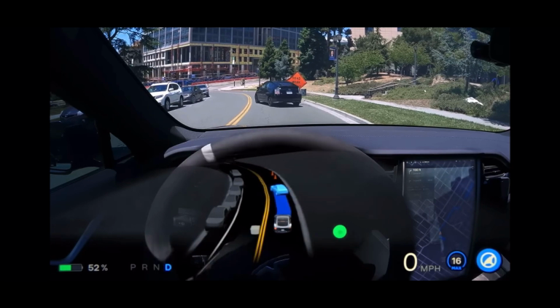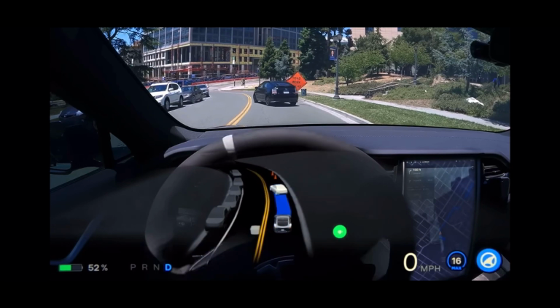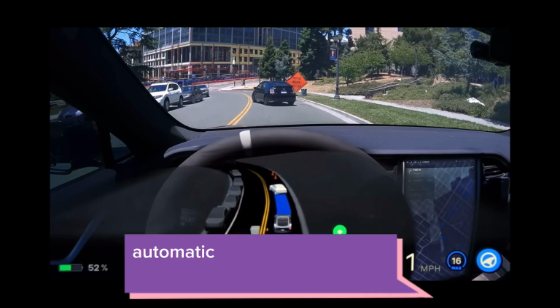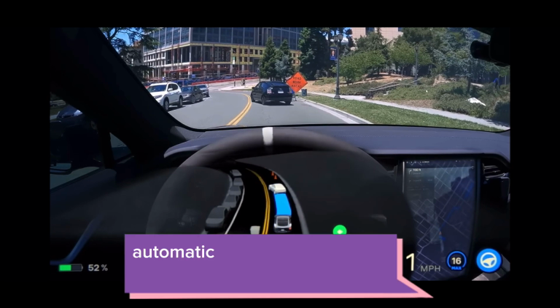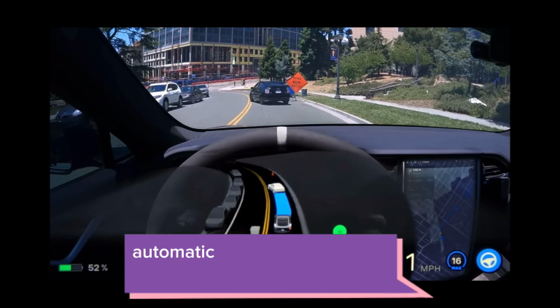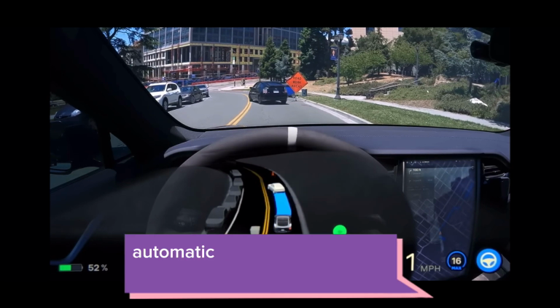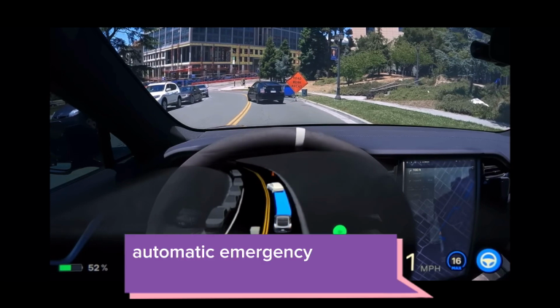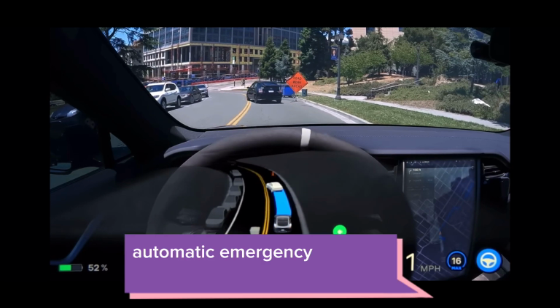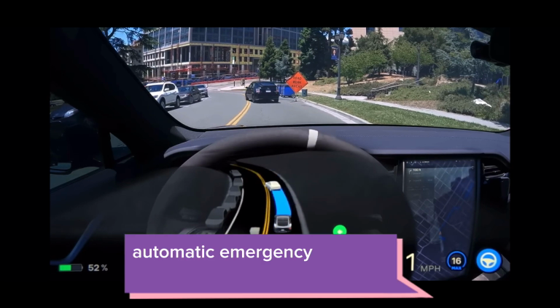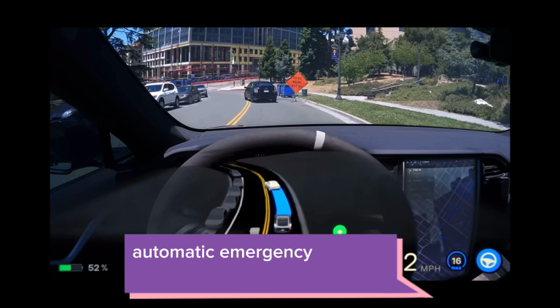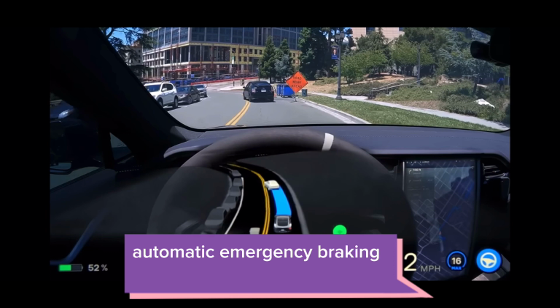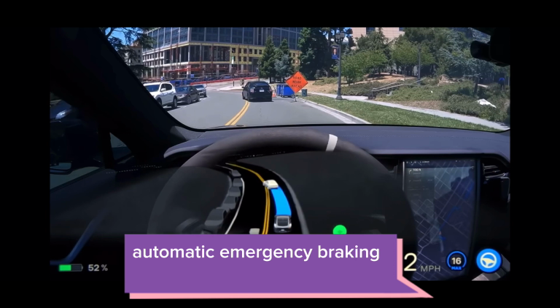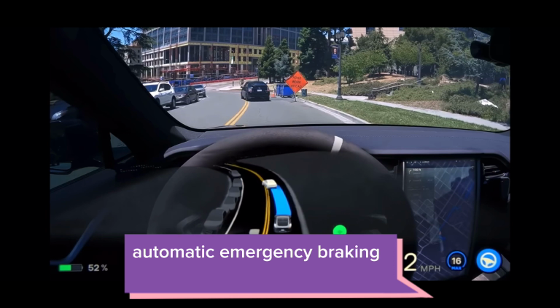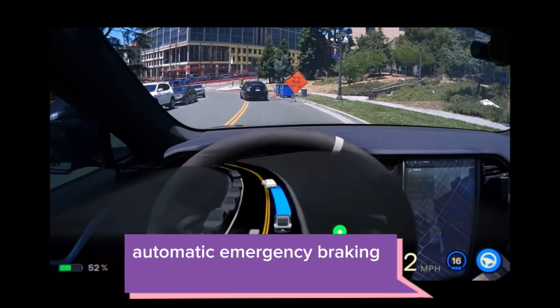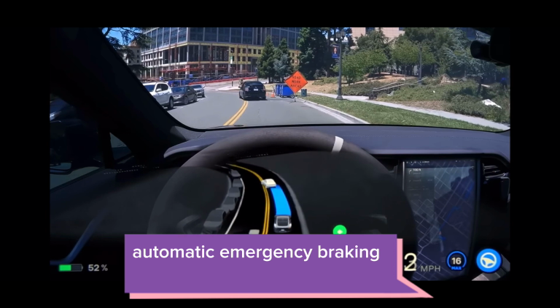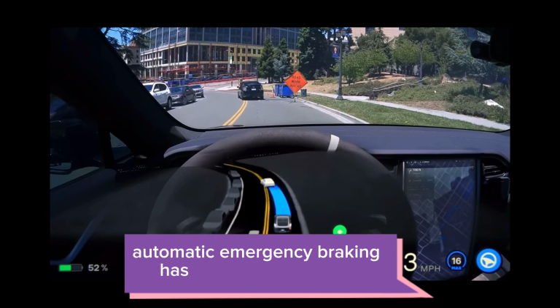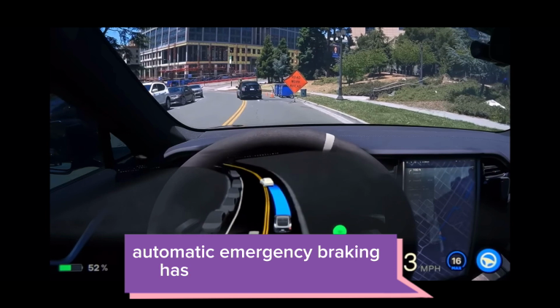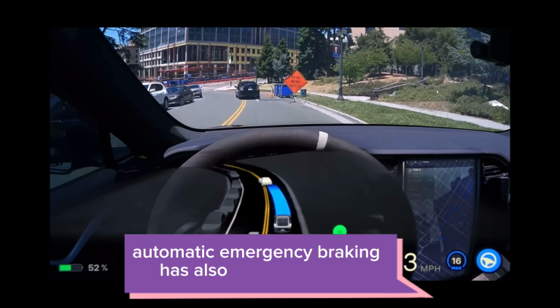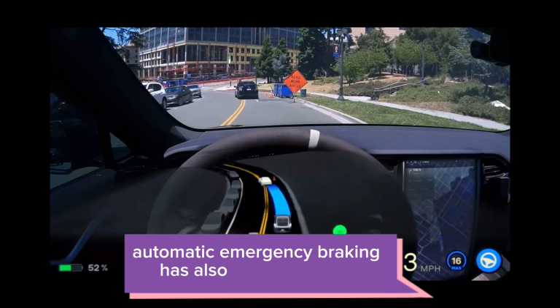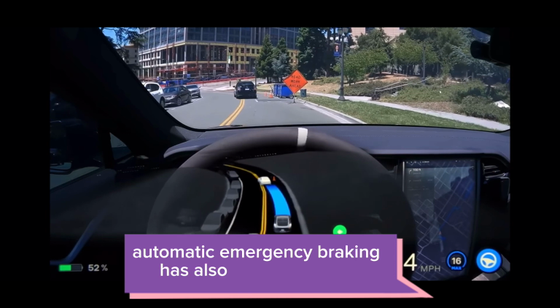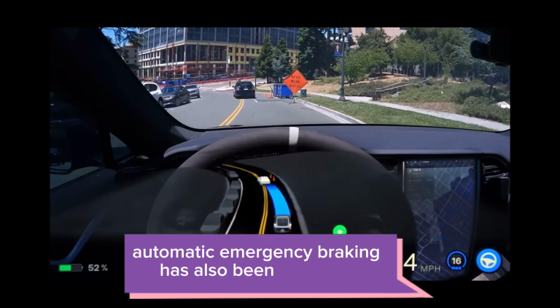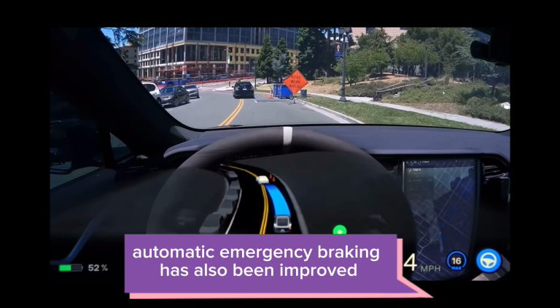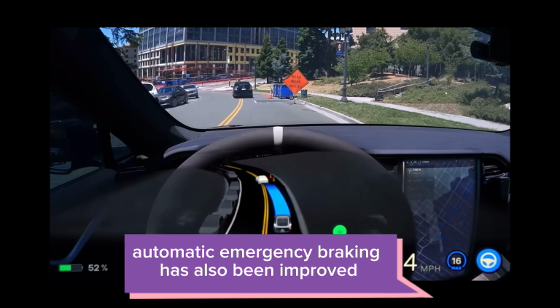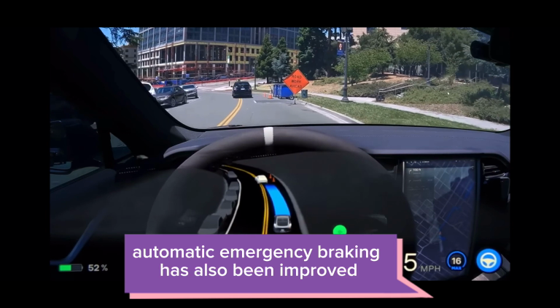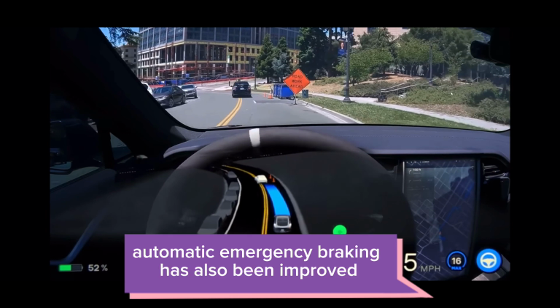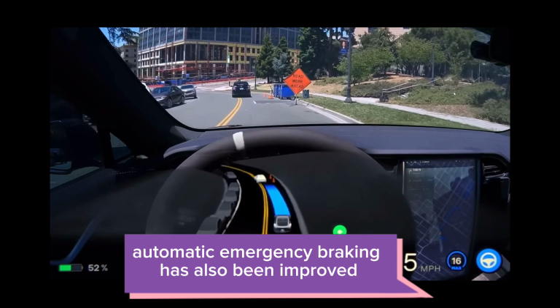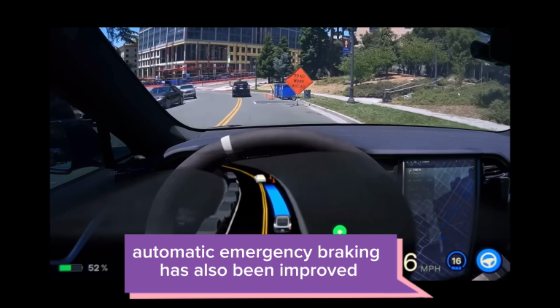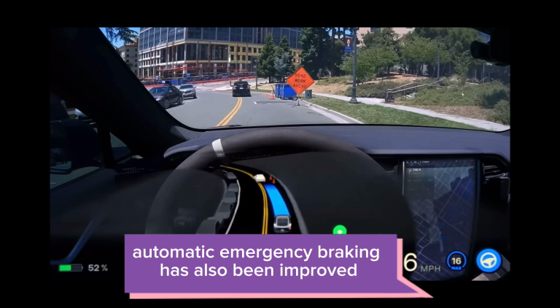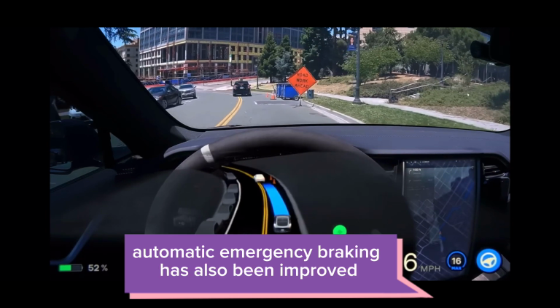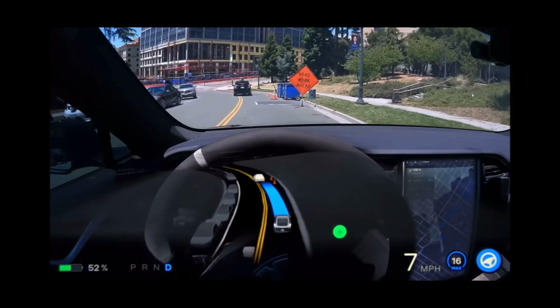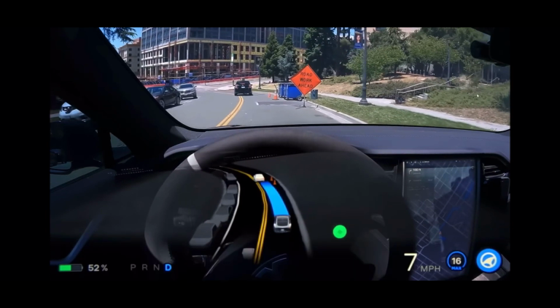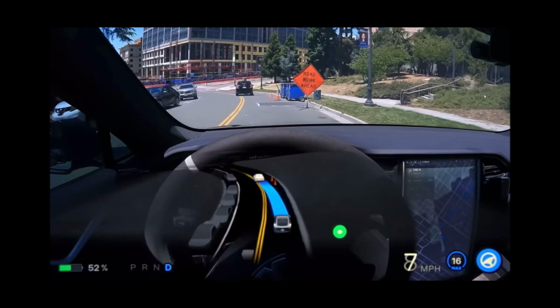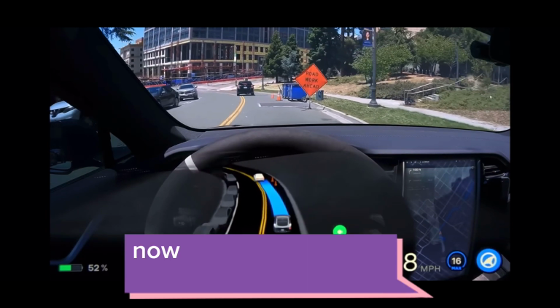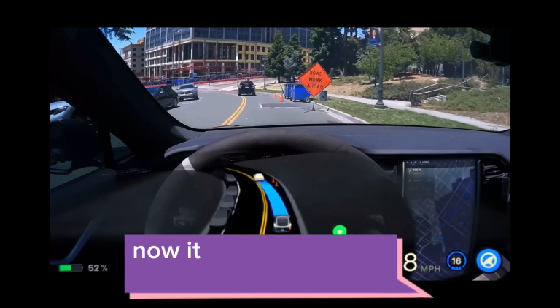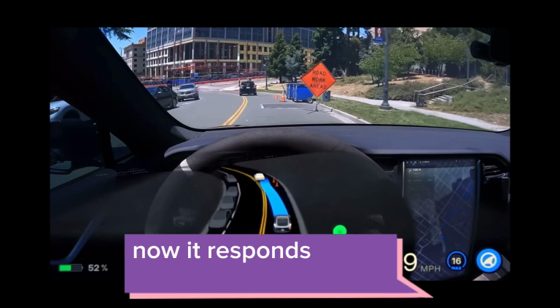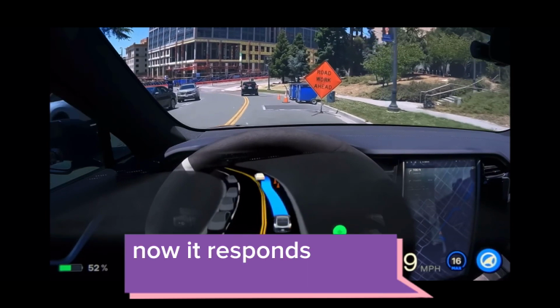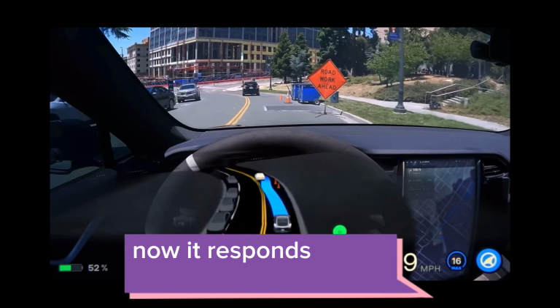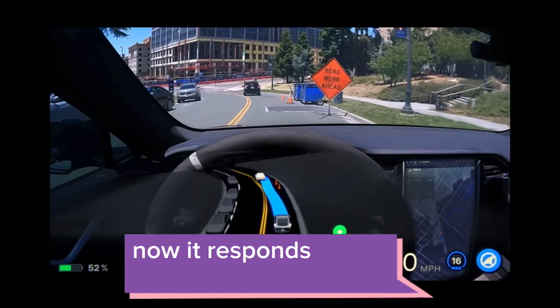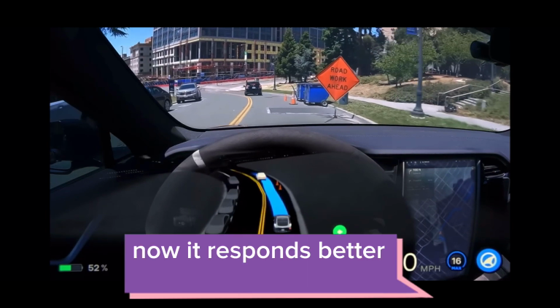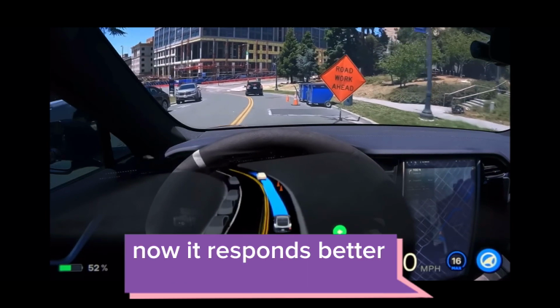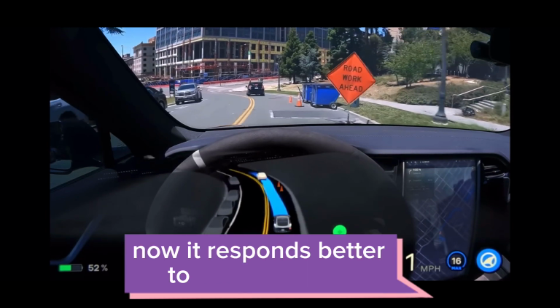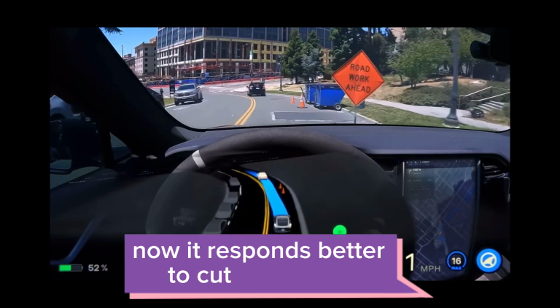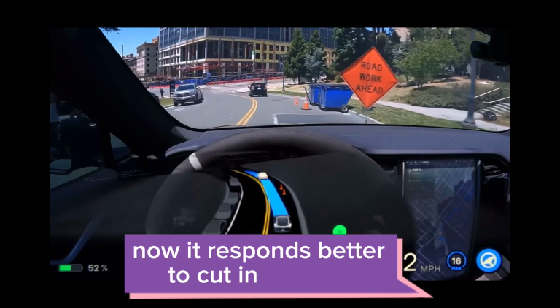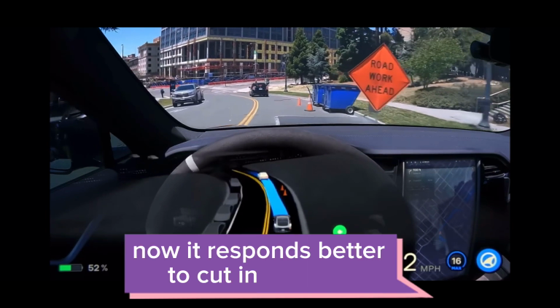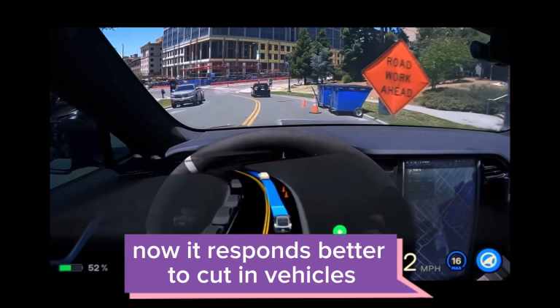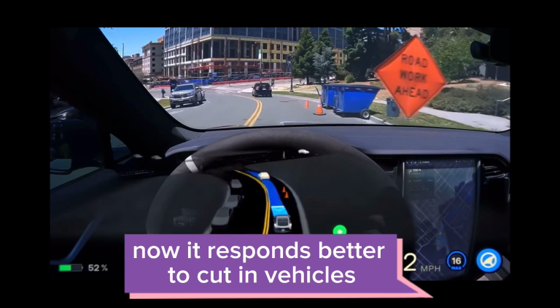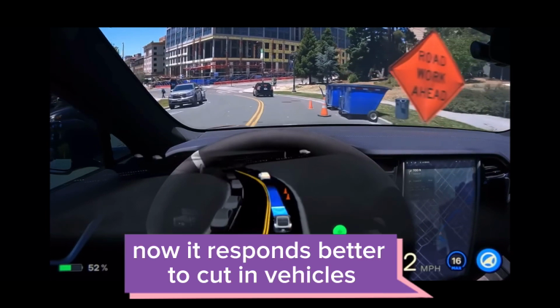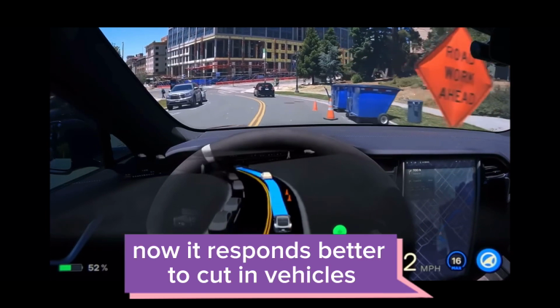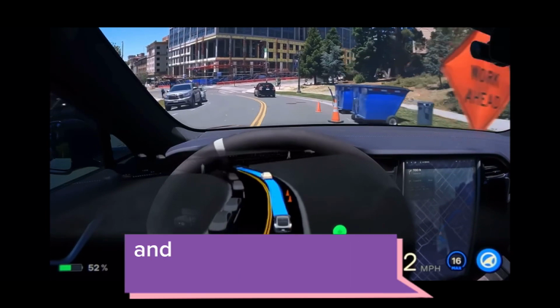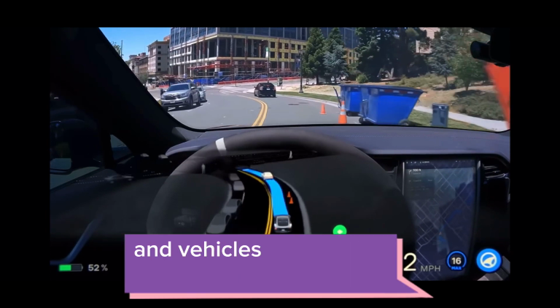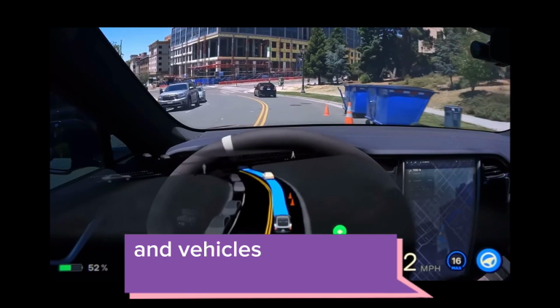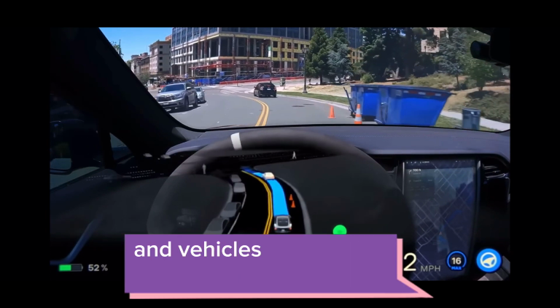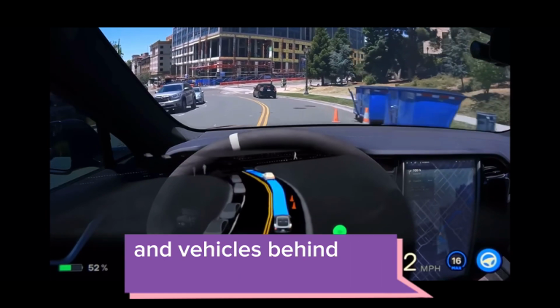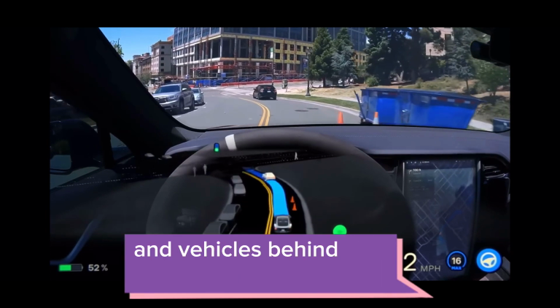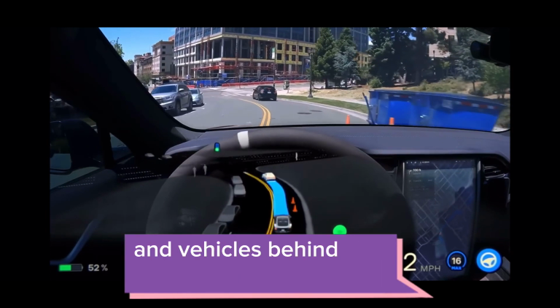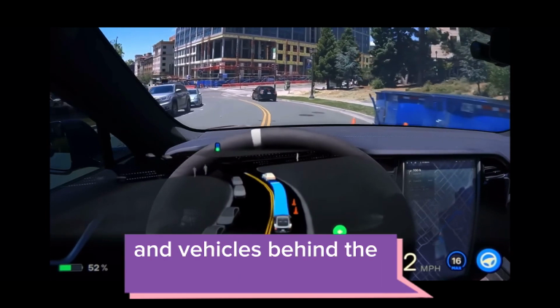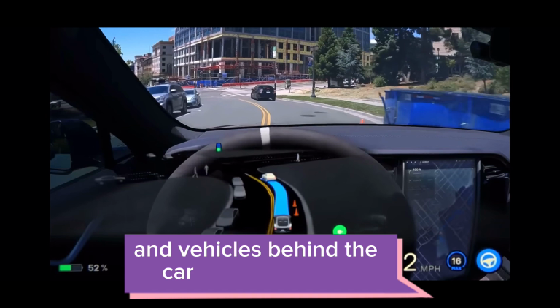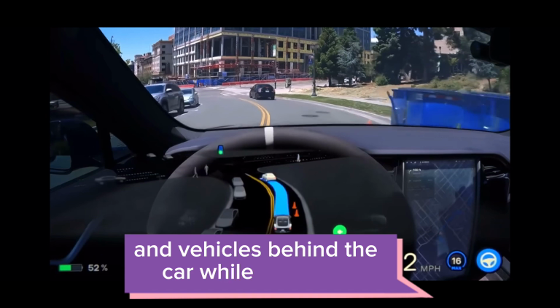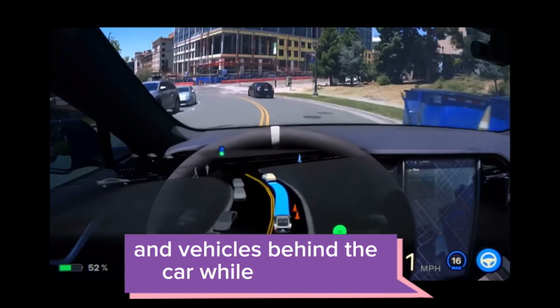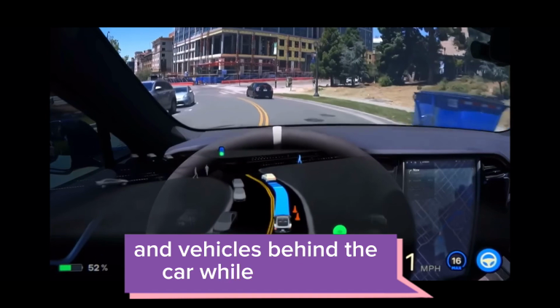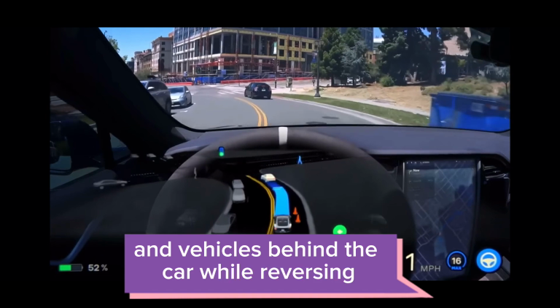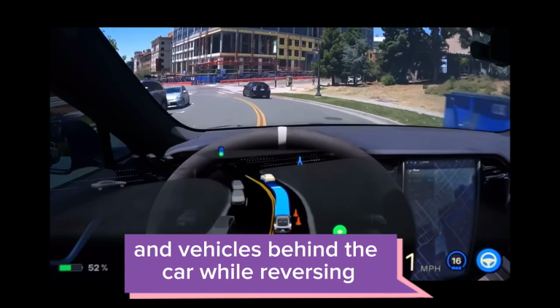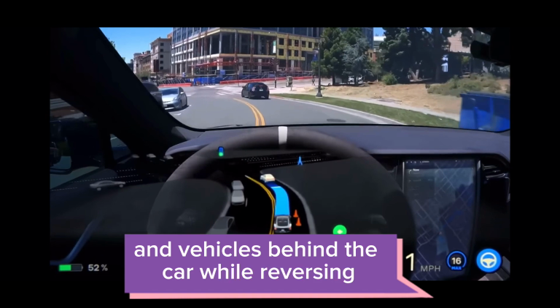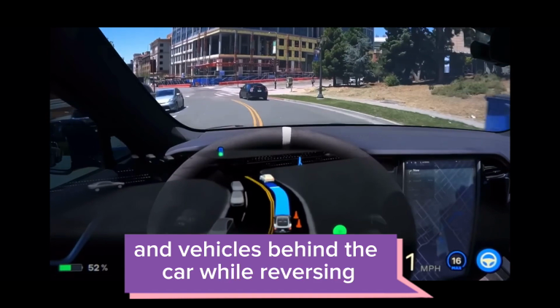Automatic emergency braking has also been improved. Now it responds better to cut-in vehicles and vehicles behind the car while reversing.